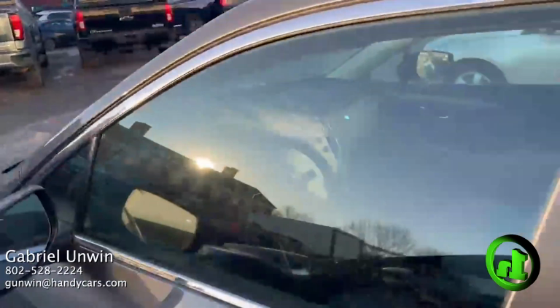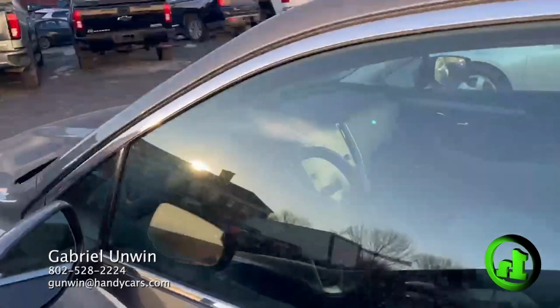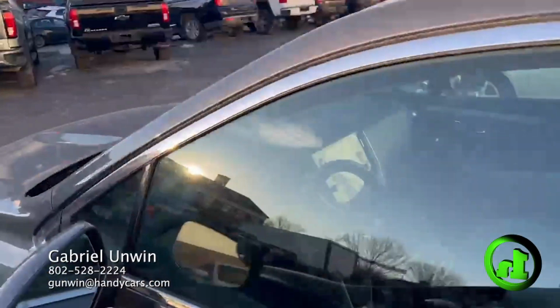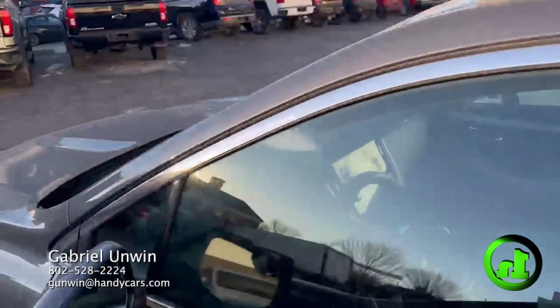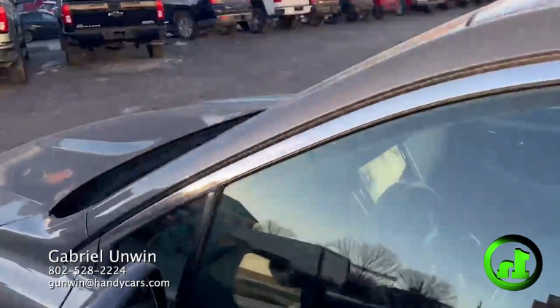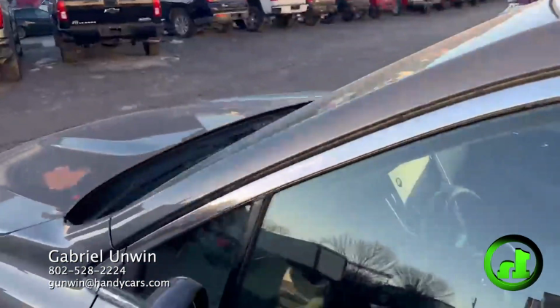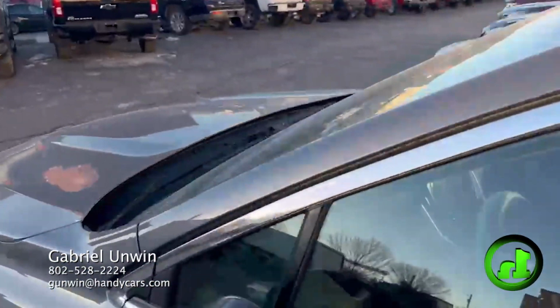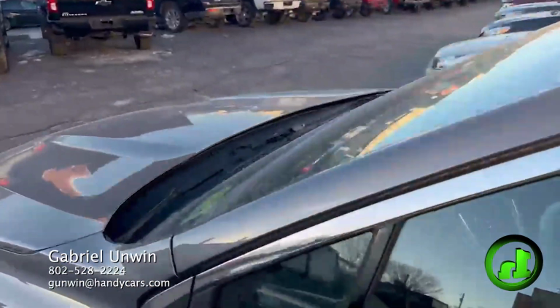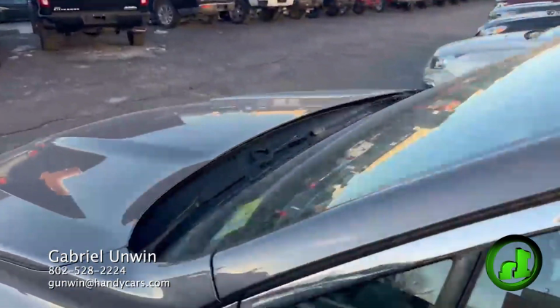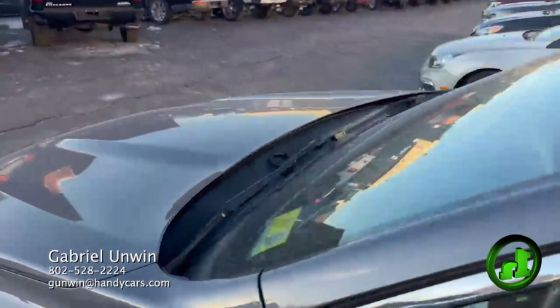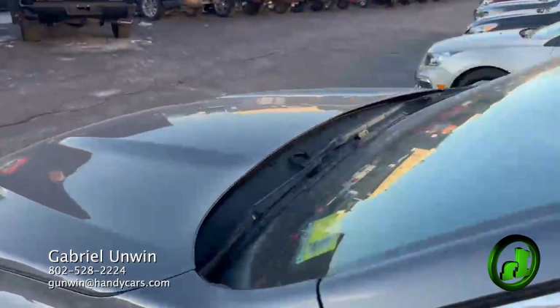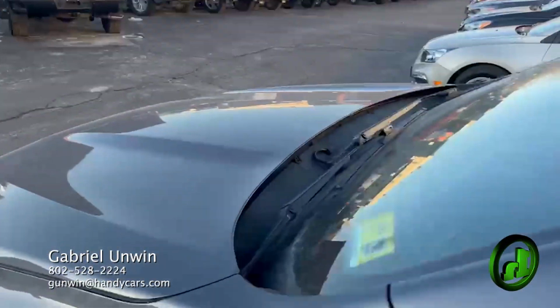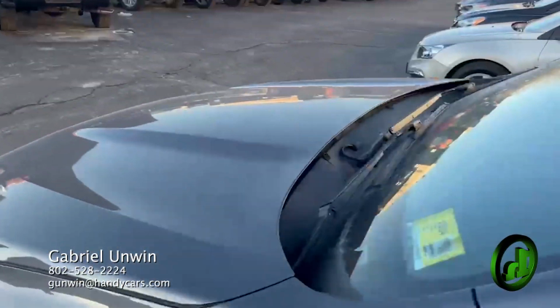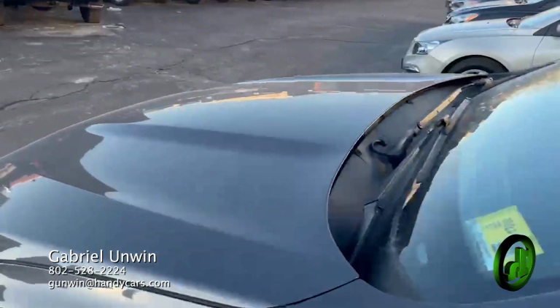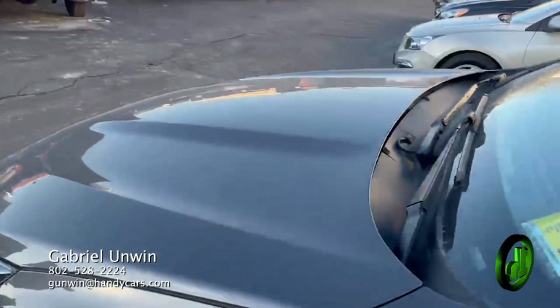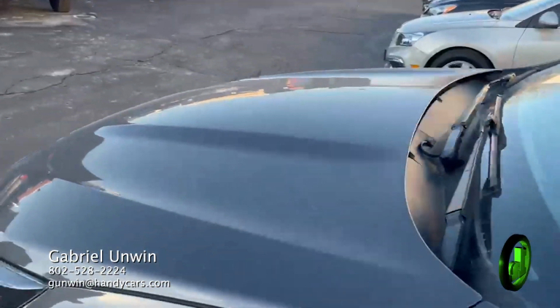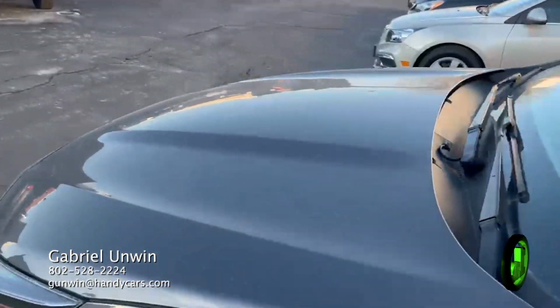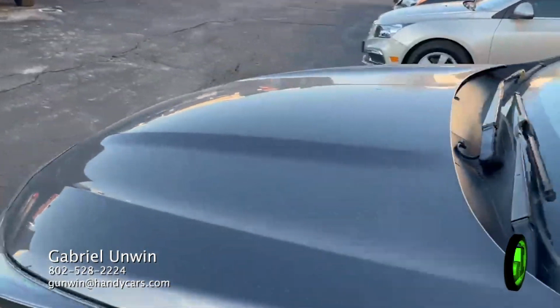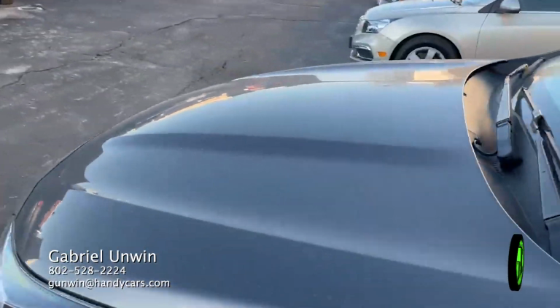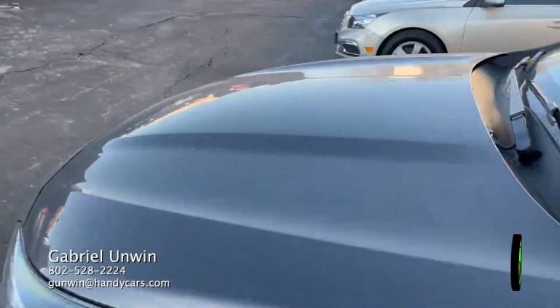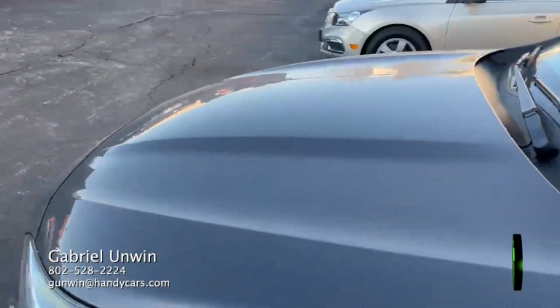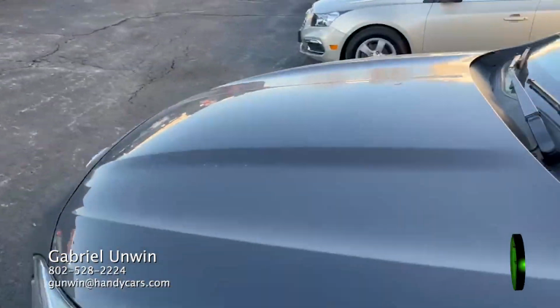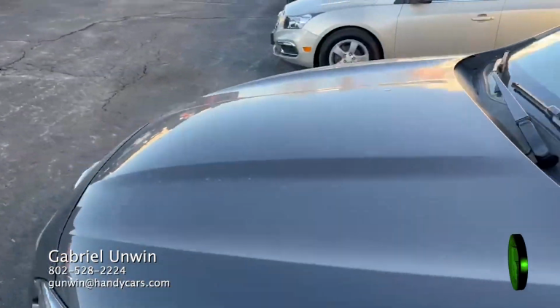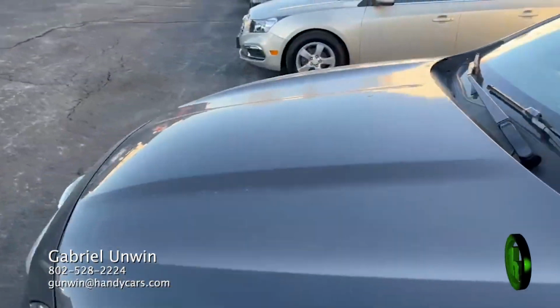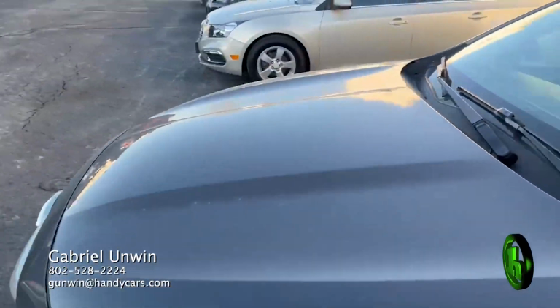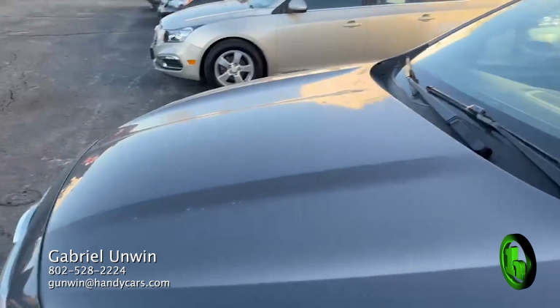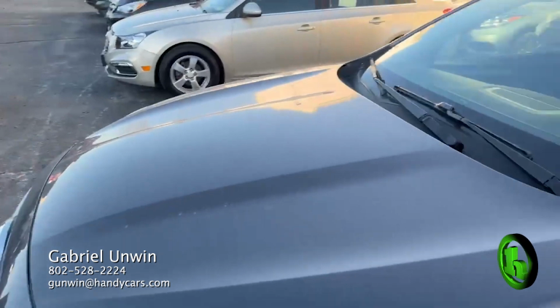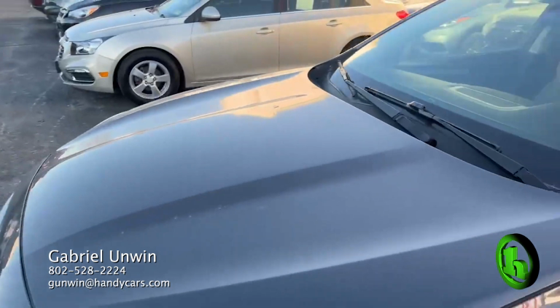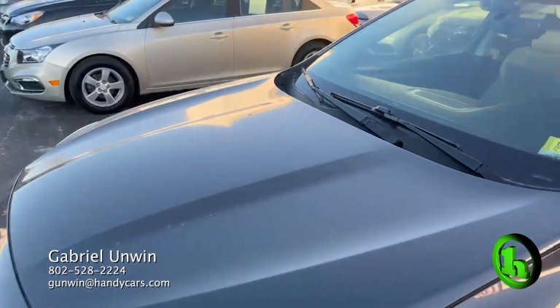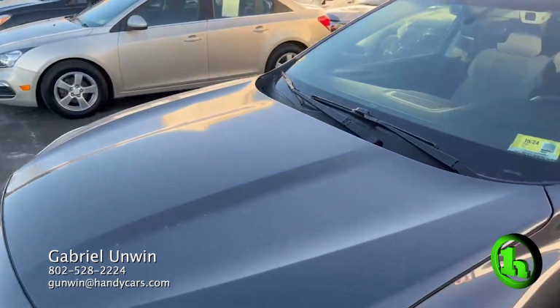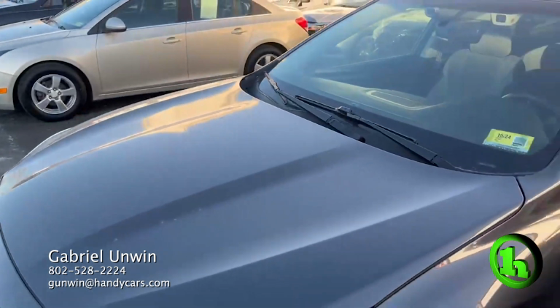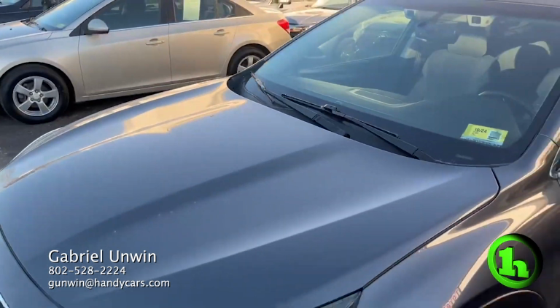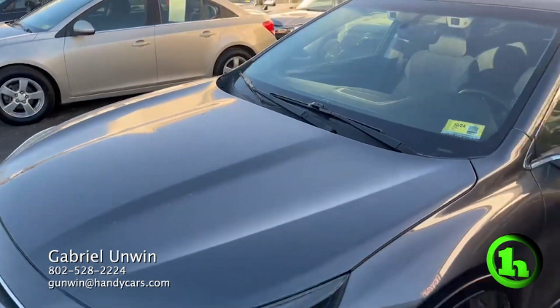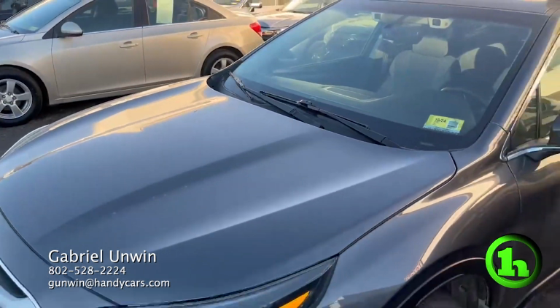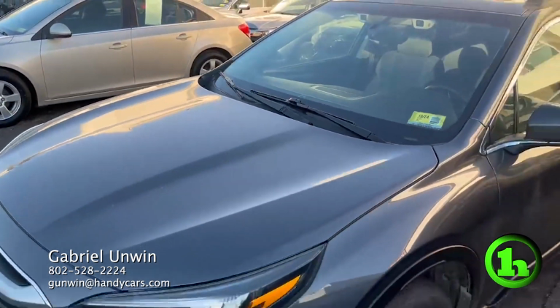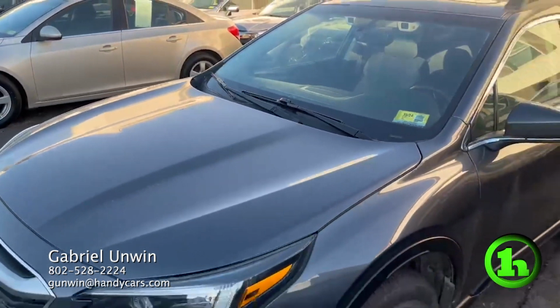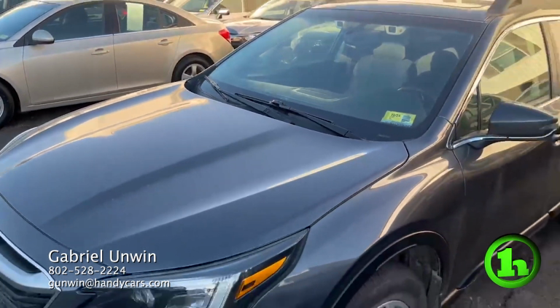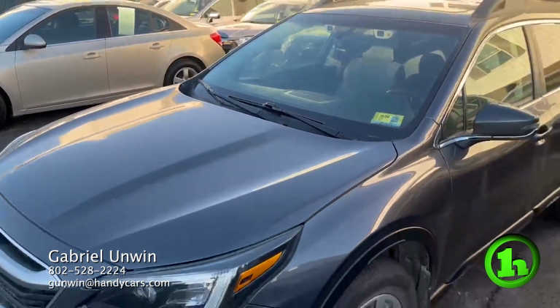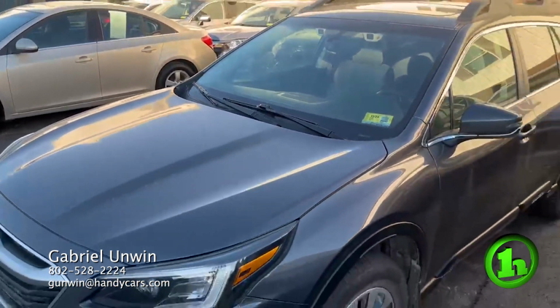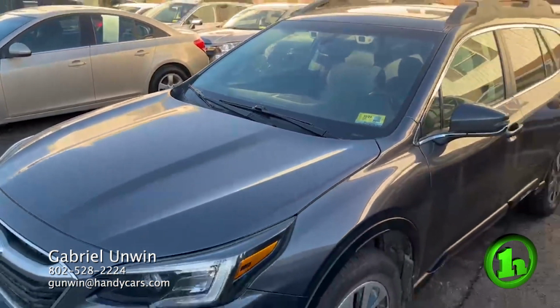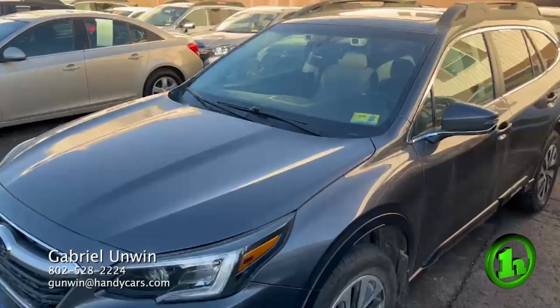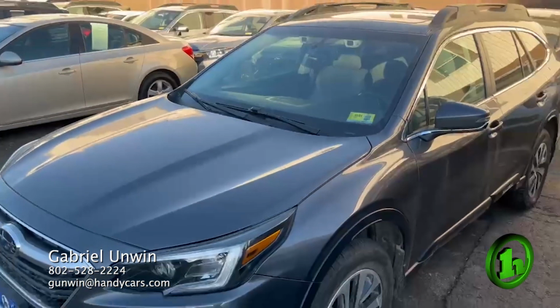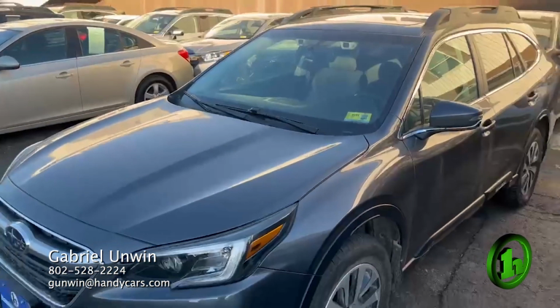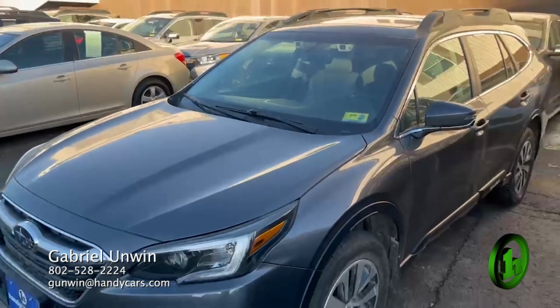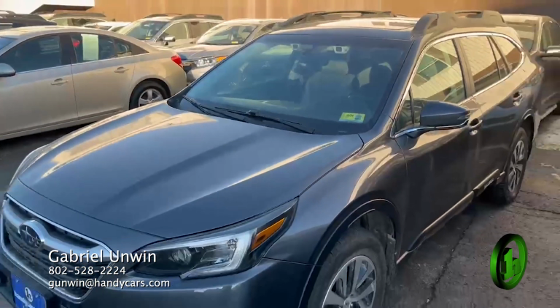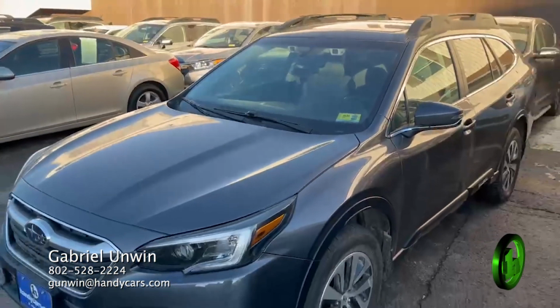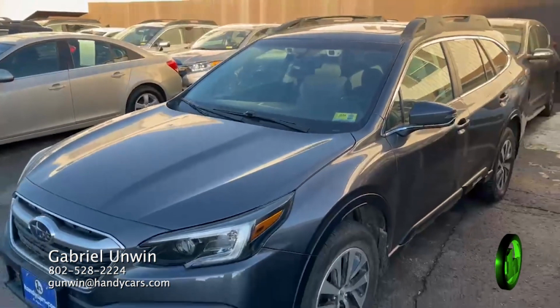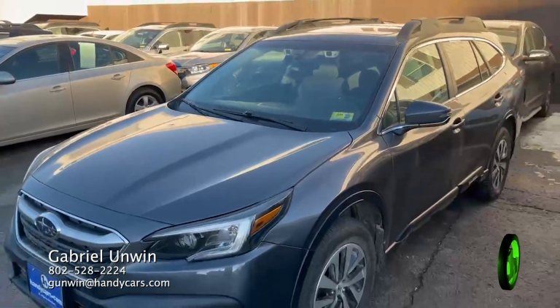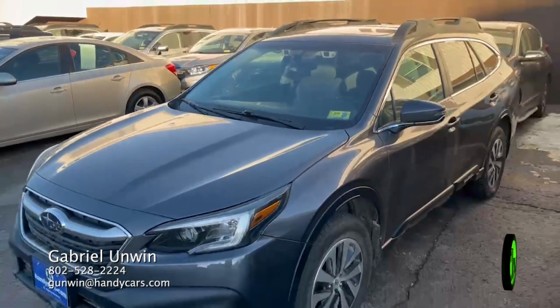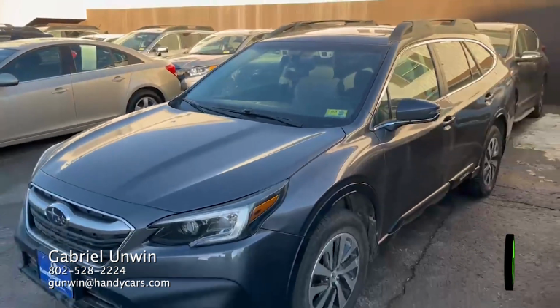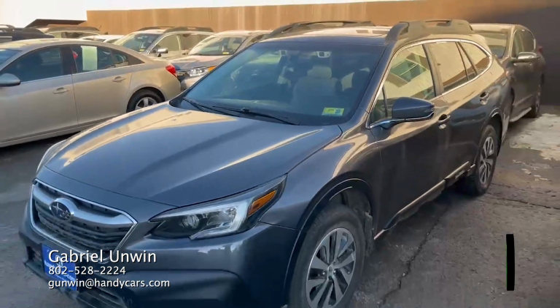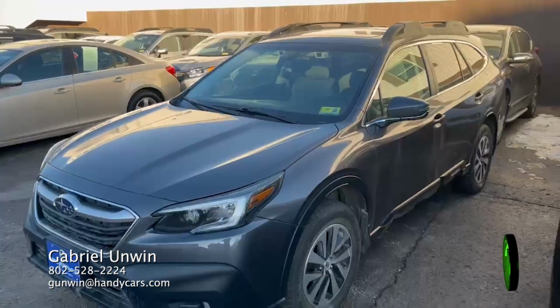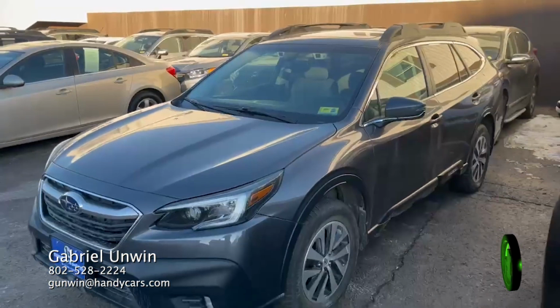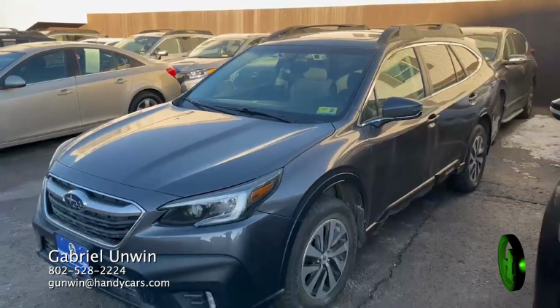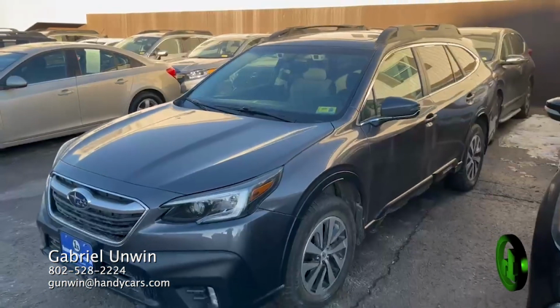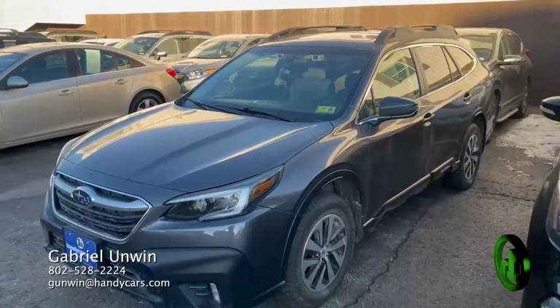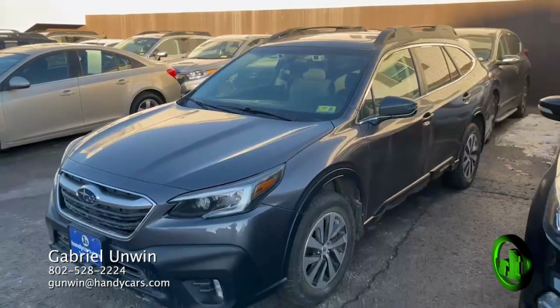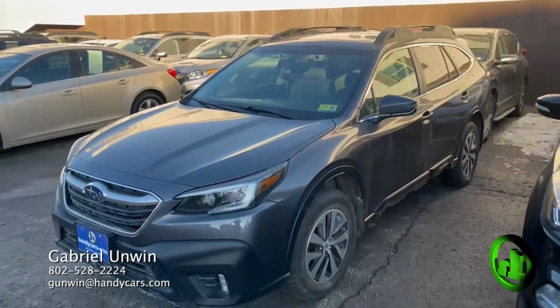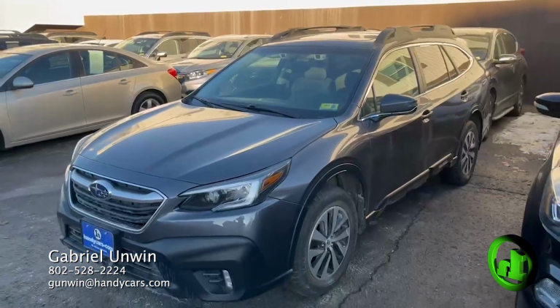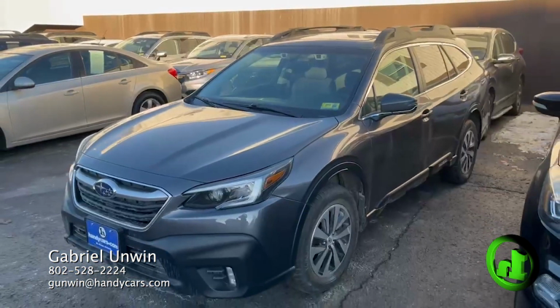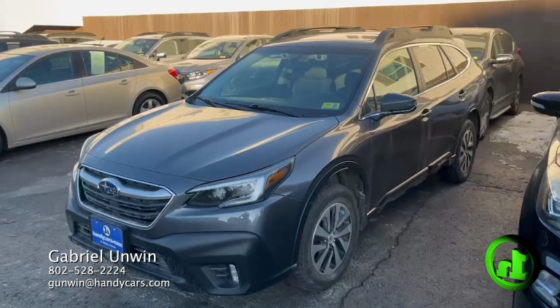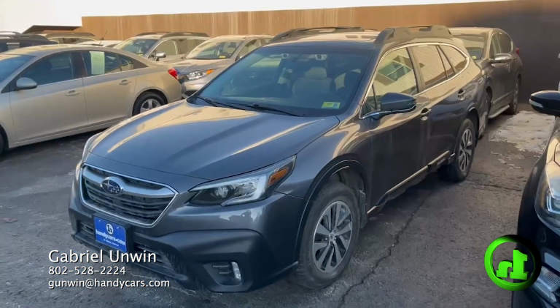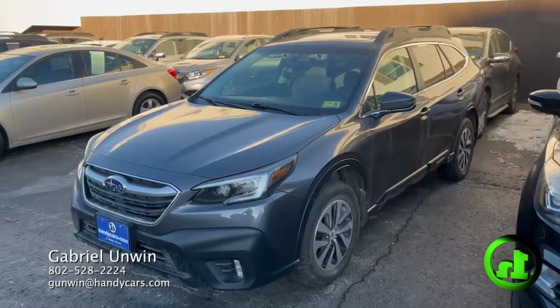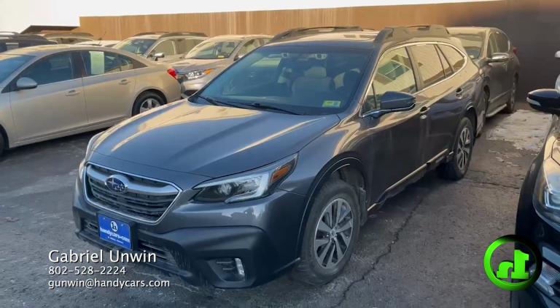If you have any questions about this vehicle or any other vehicle on our lot, my information is below on the bottom screen. I look forward to talking to you soon.